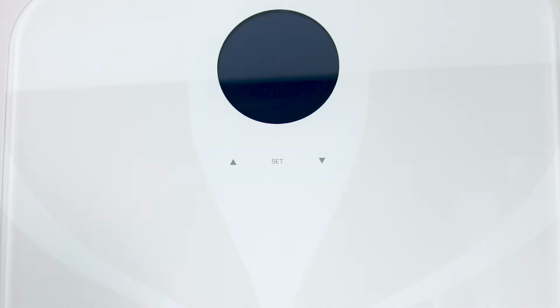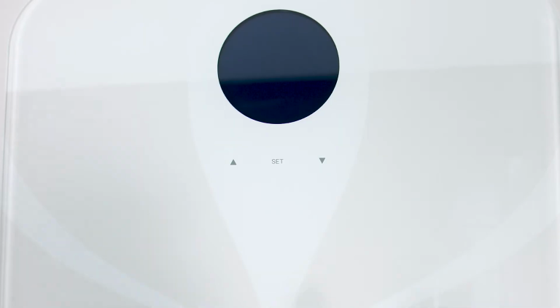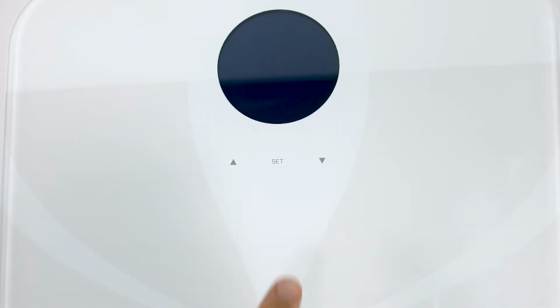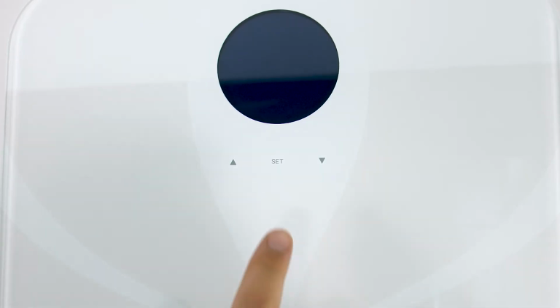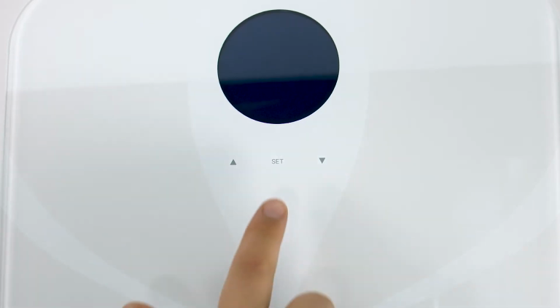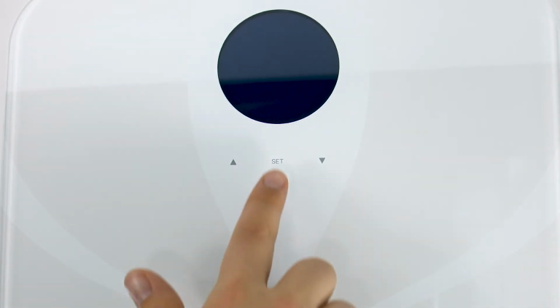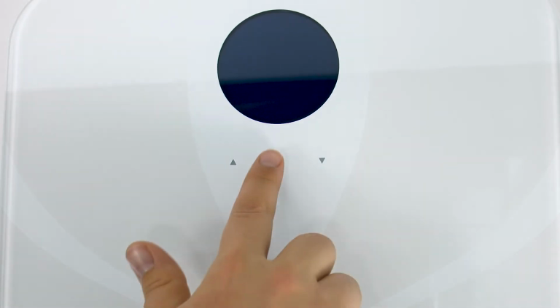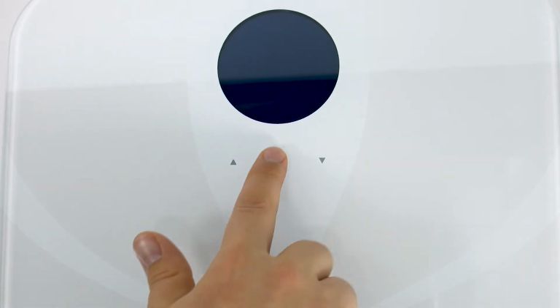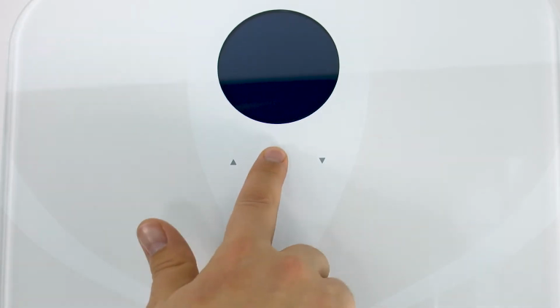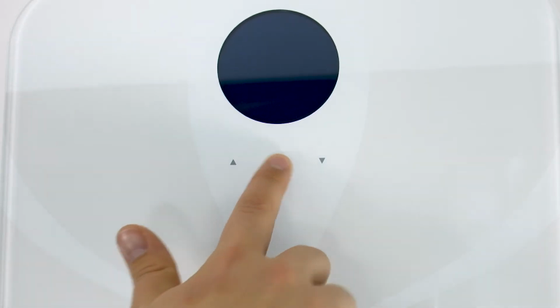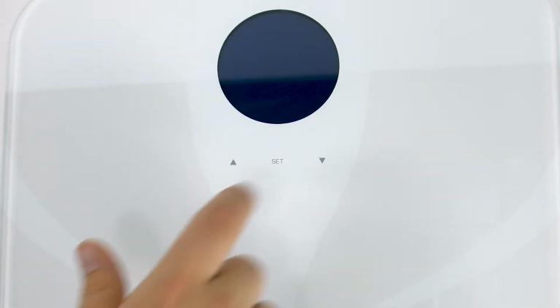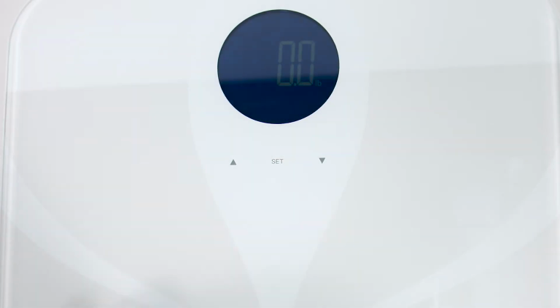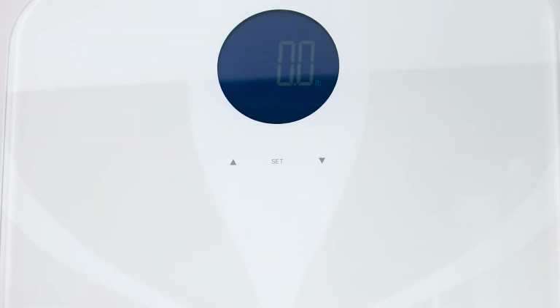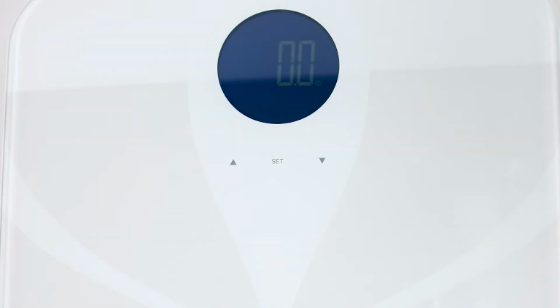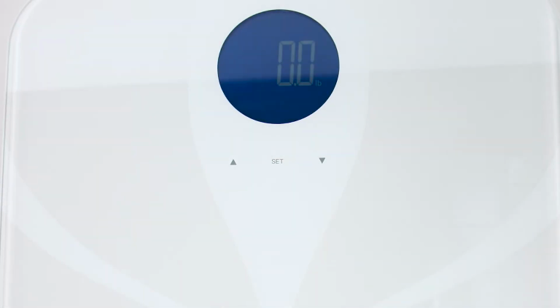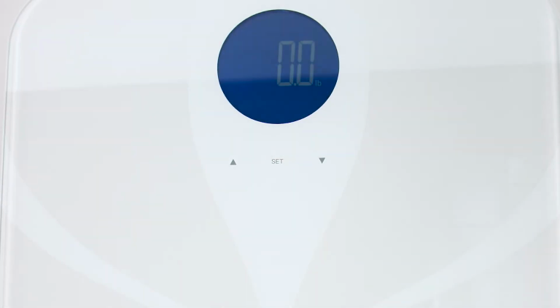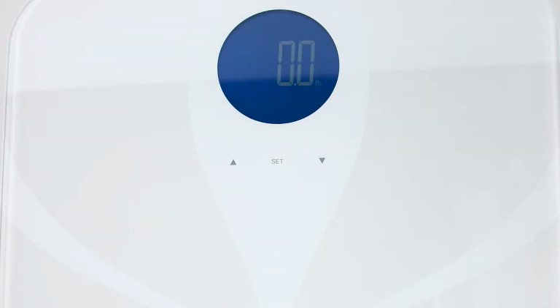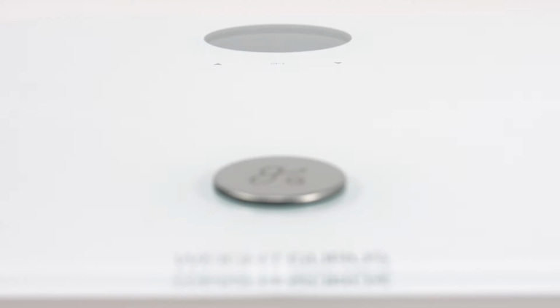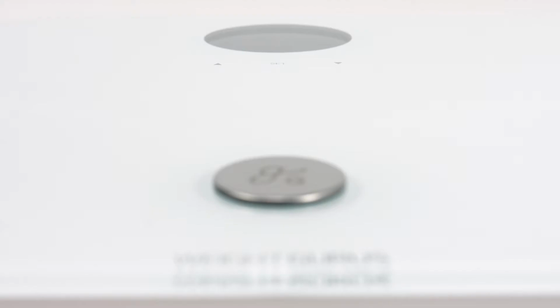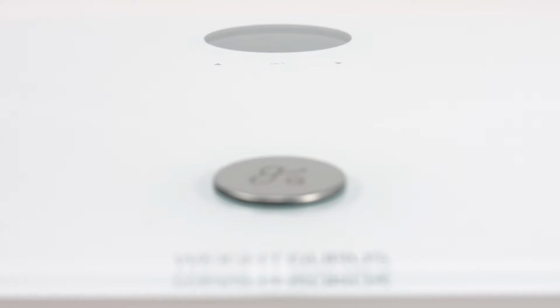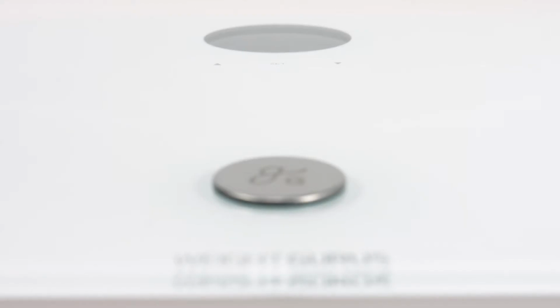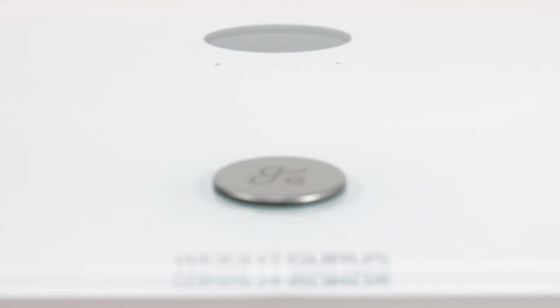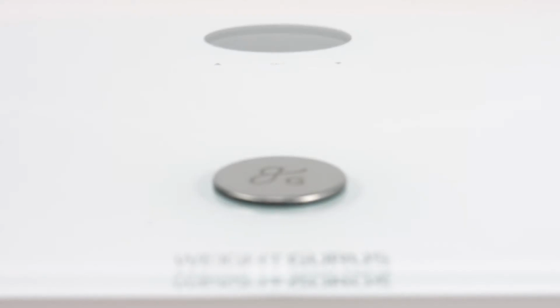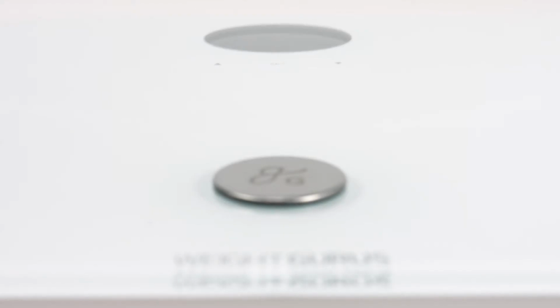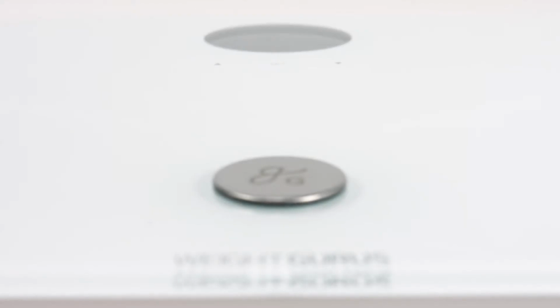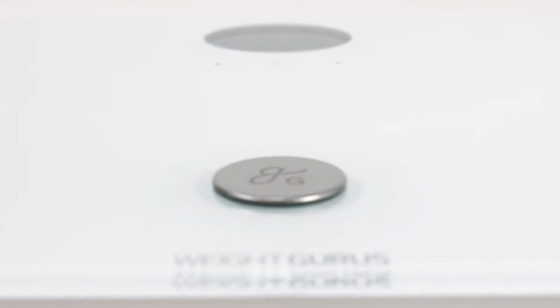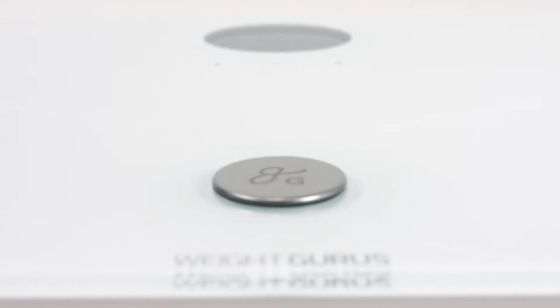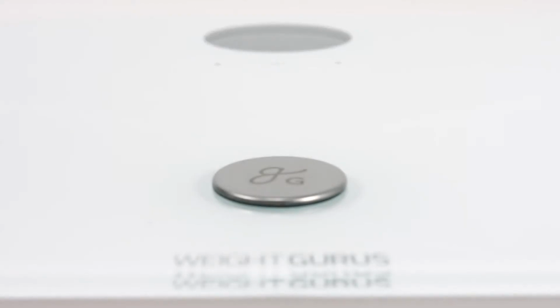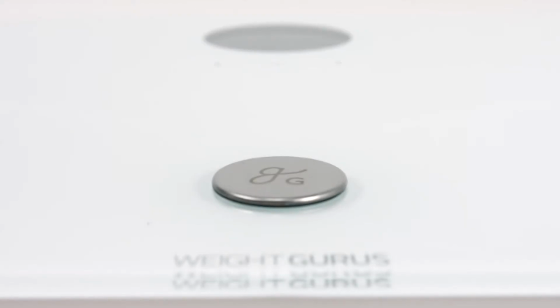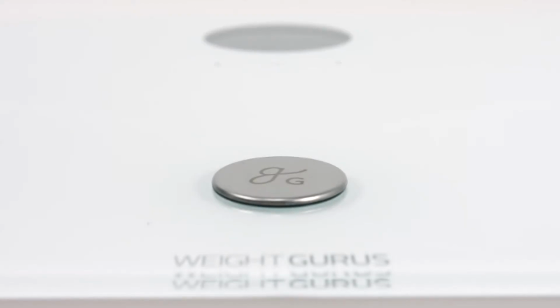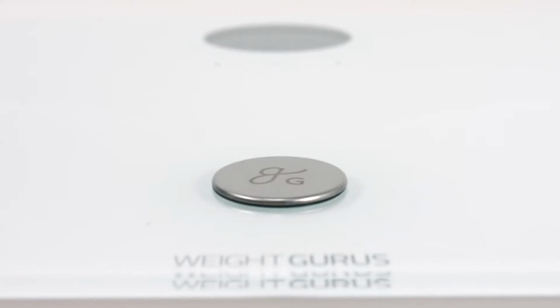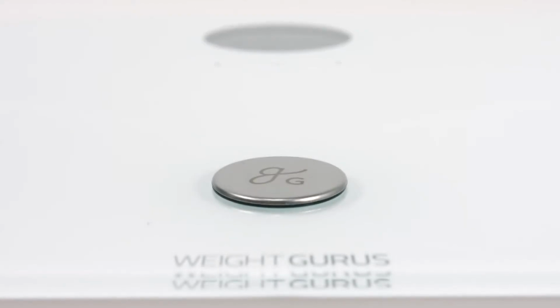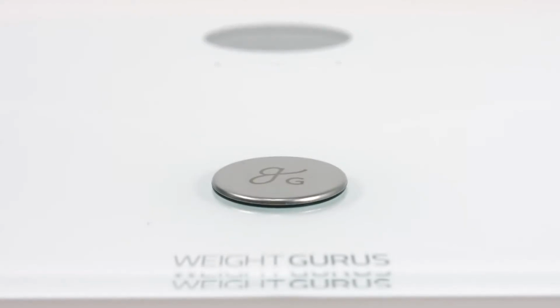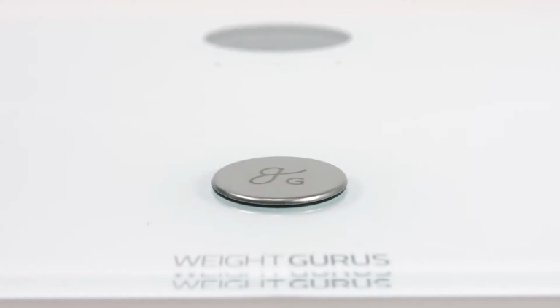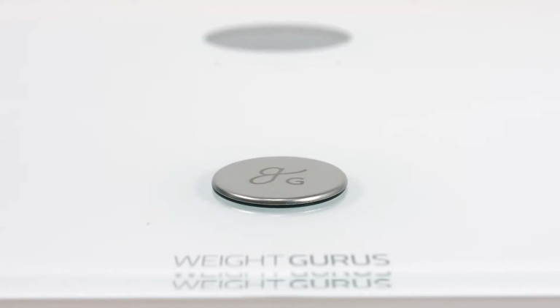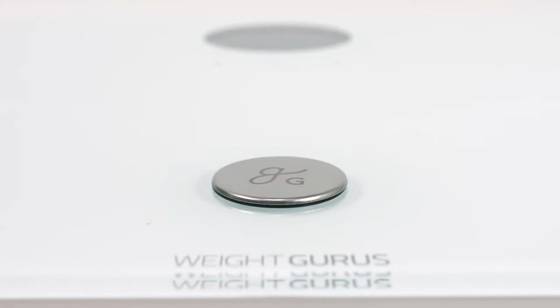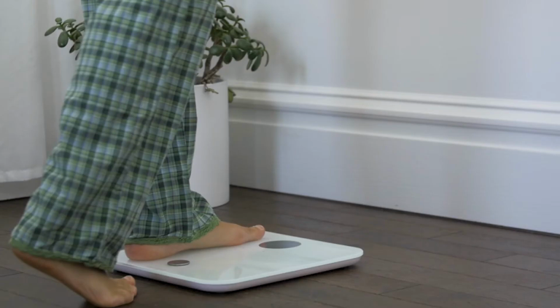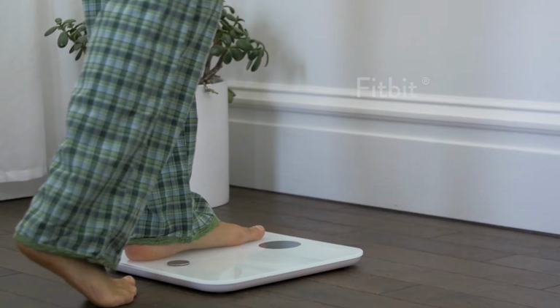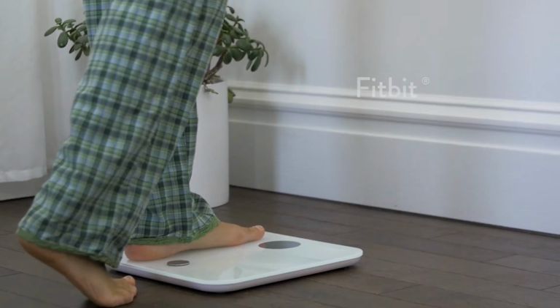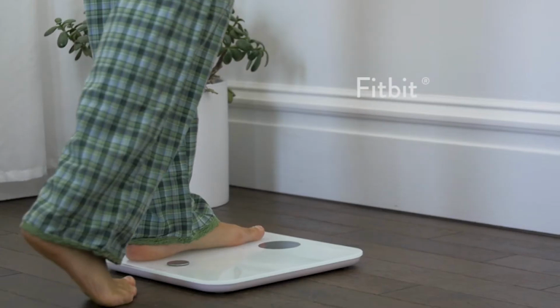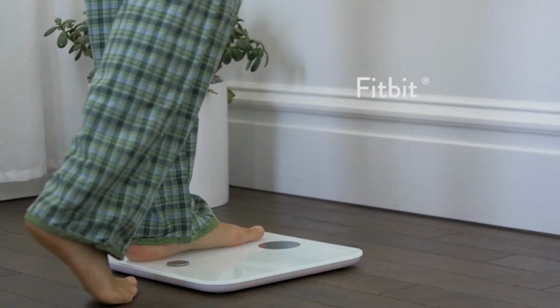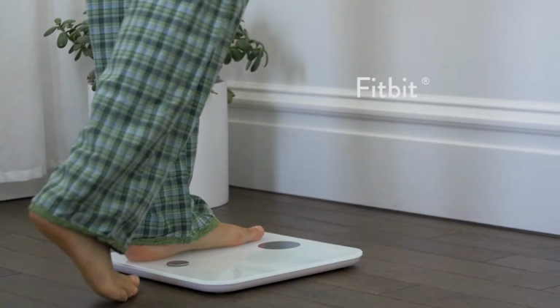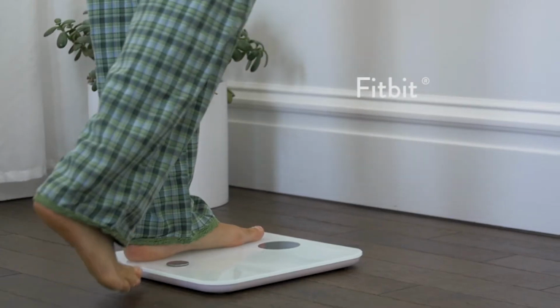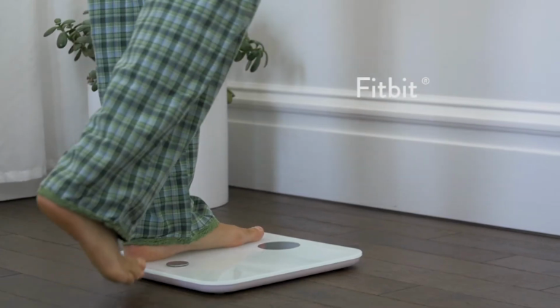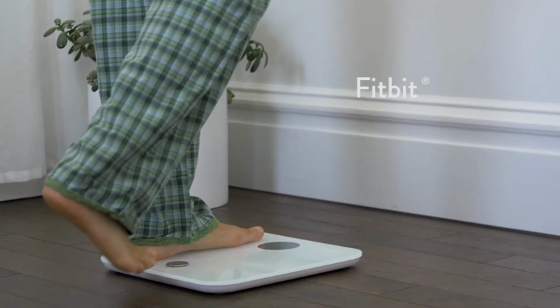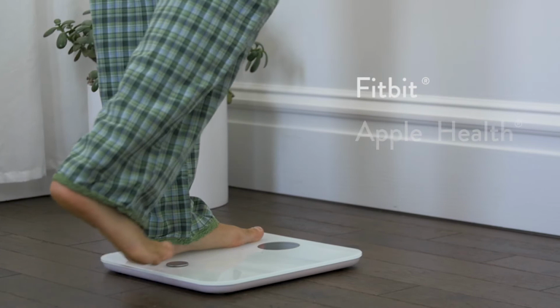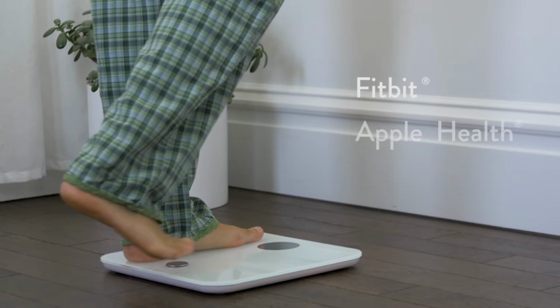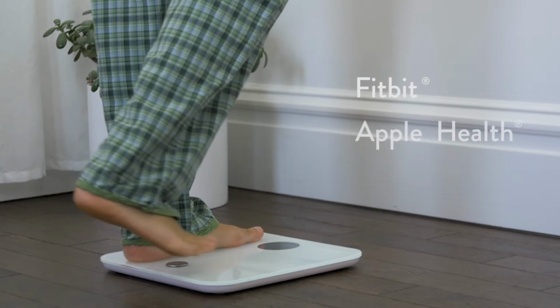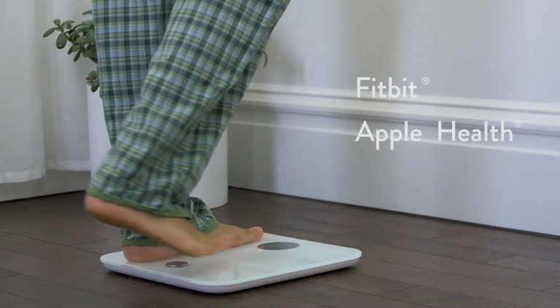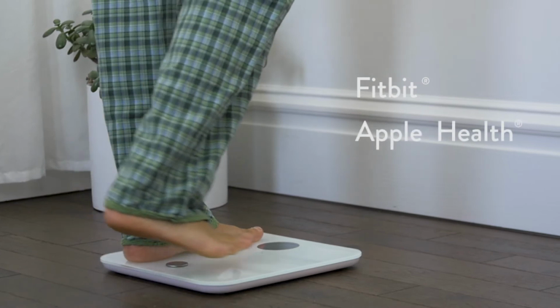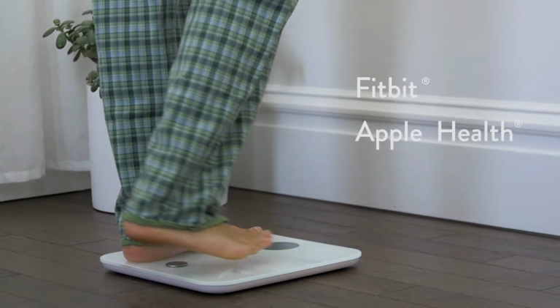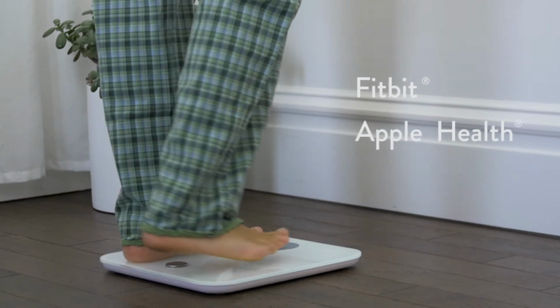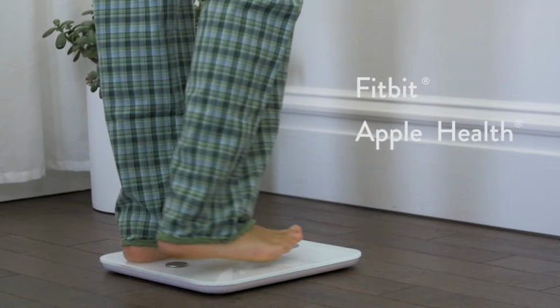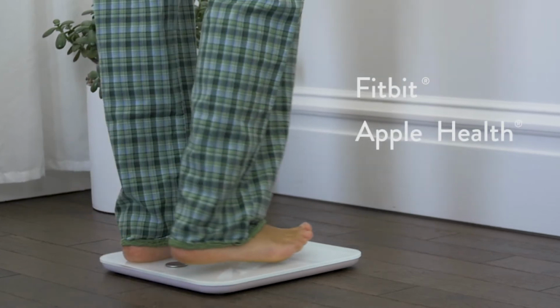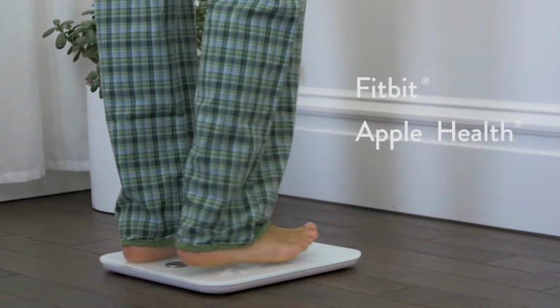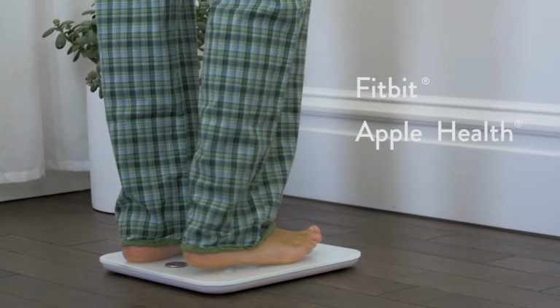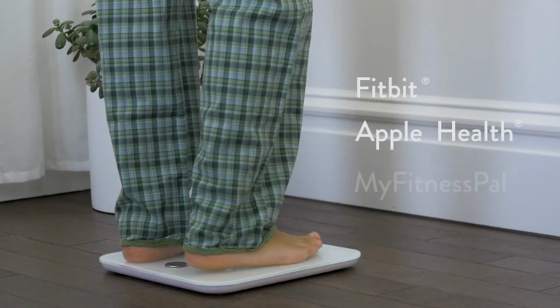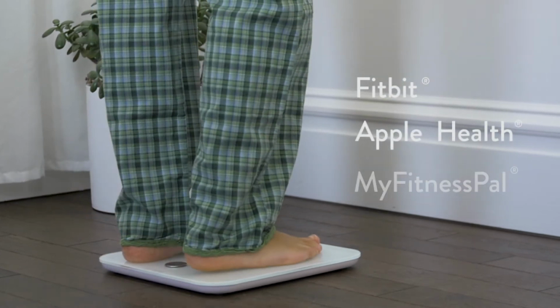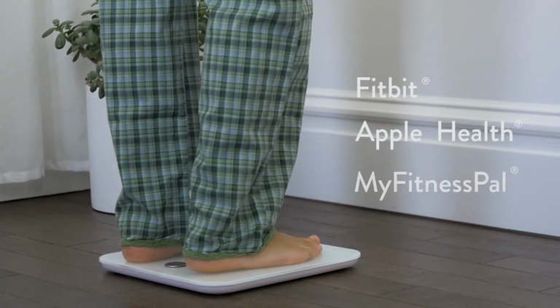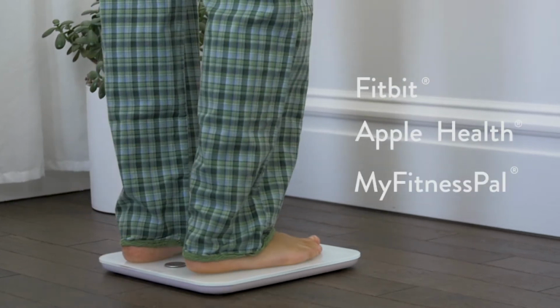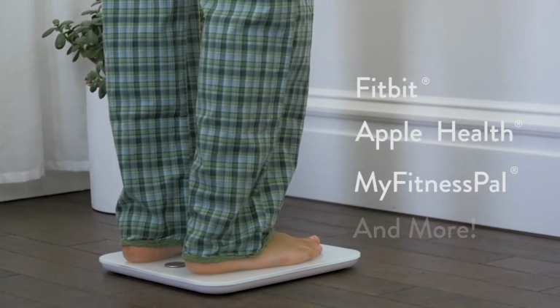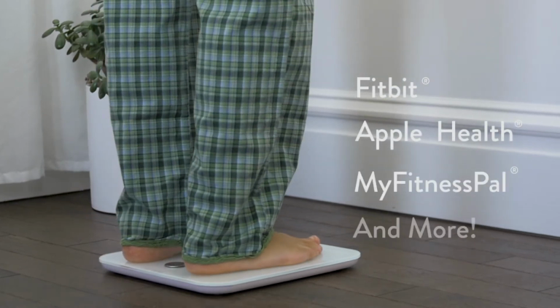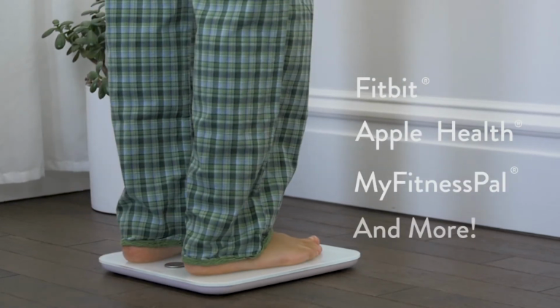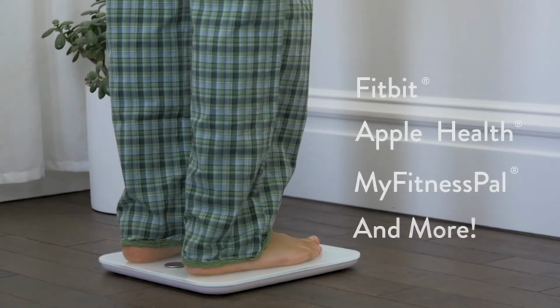It securely backs up your weigh-ins so you can access them anywhere, and you can share results with your favorite apps like Fitbit, Apple Health, MyFitnessPal, and more.